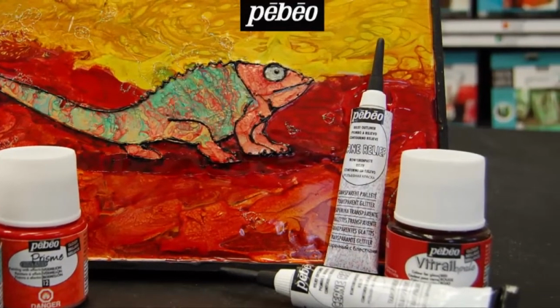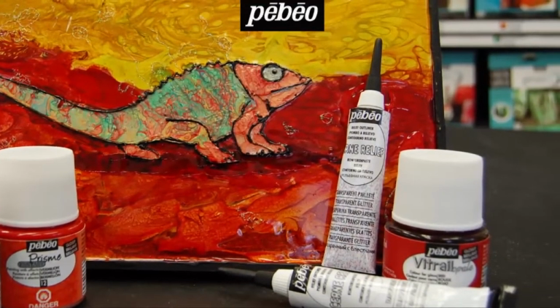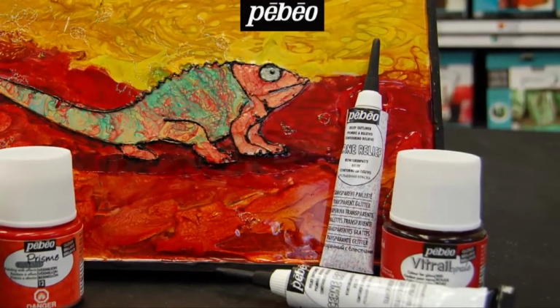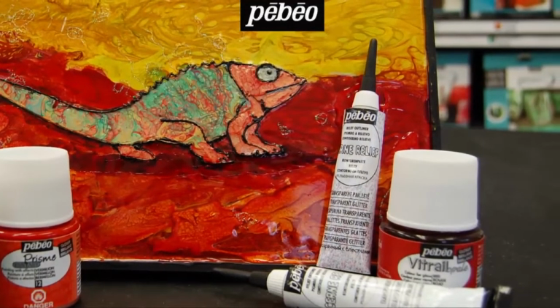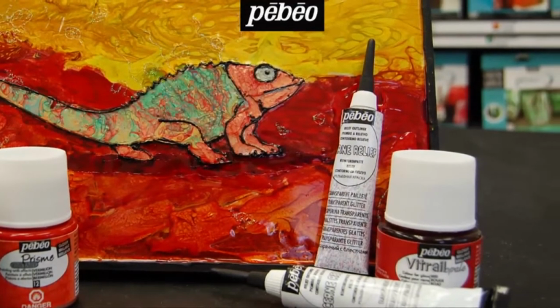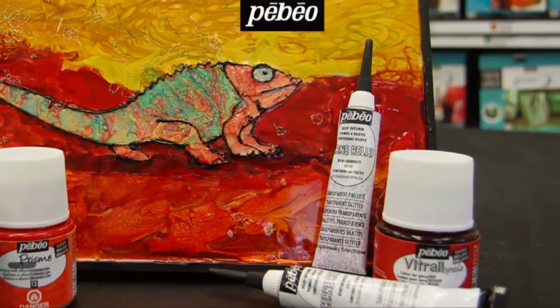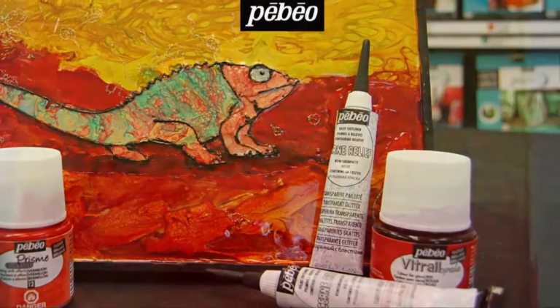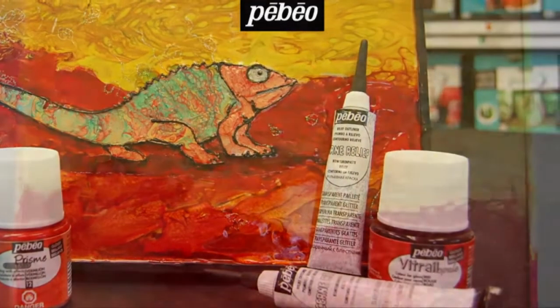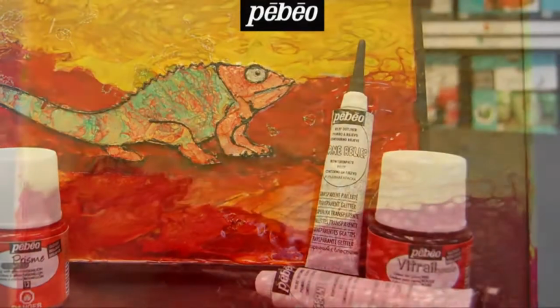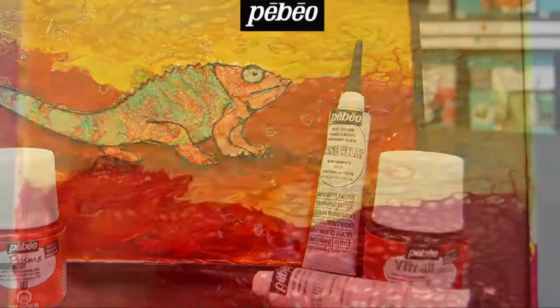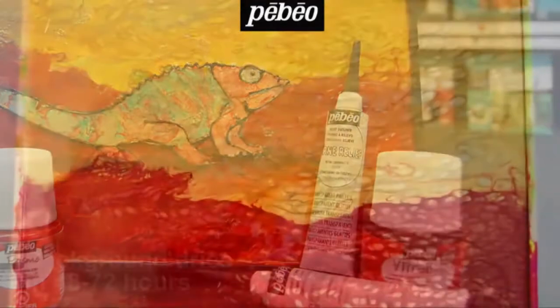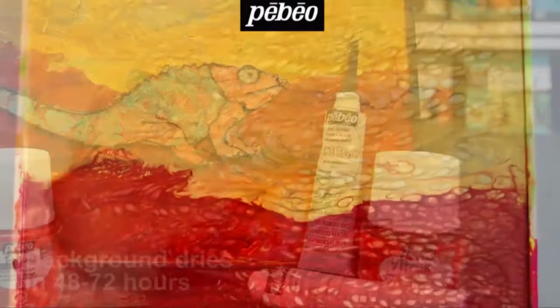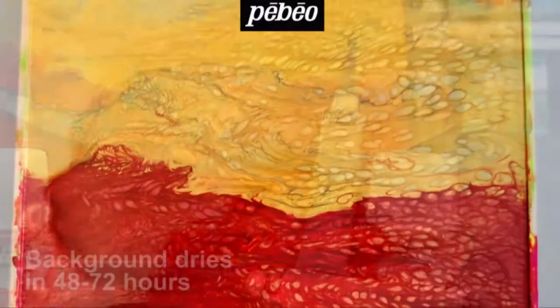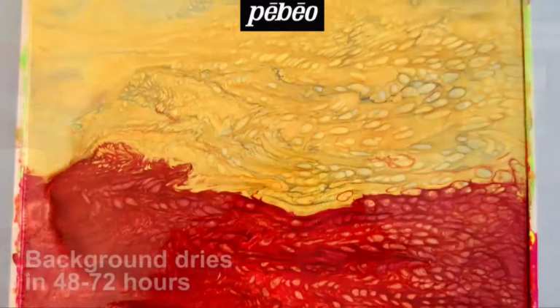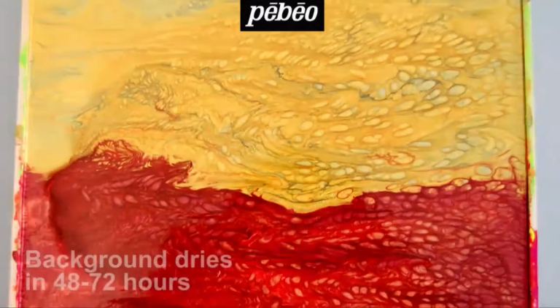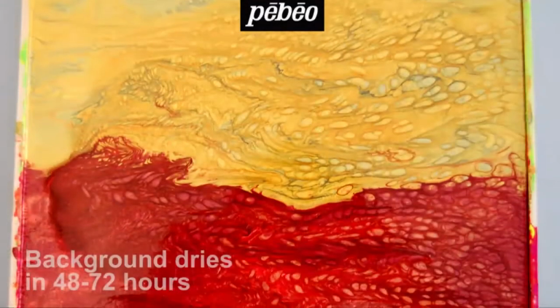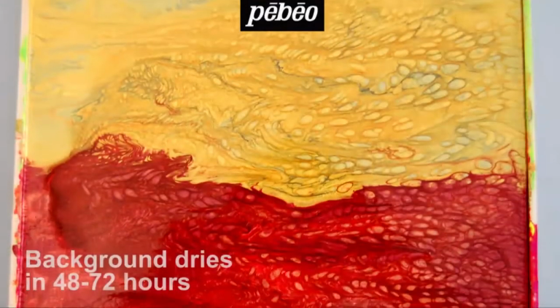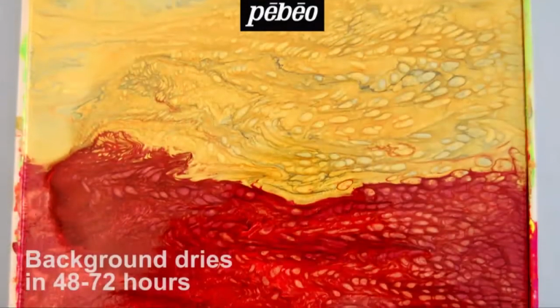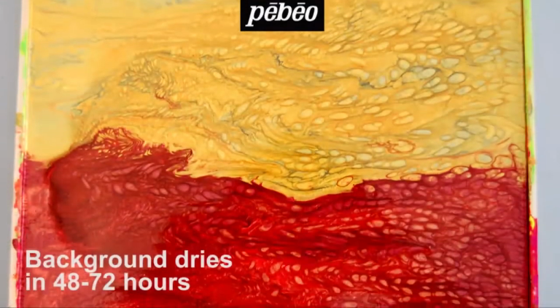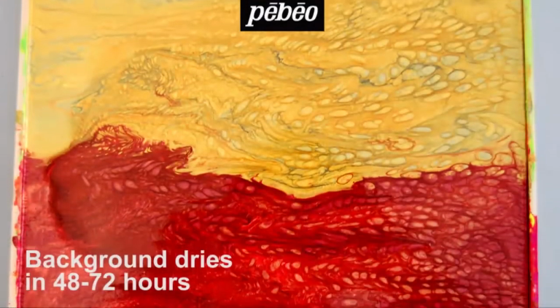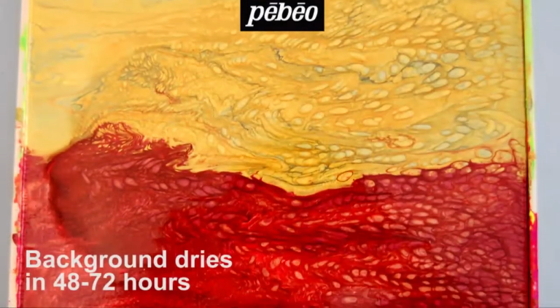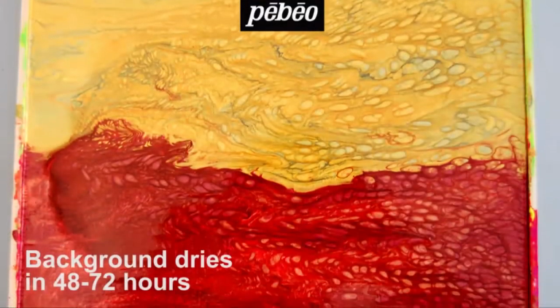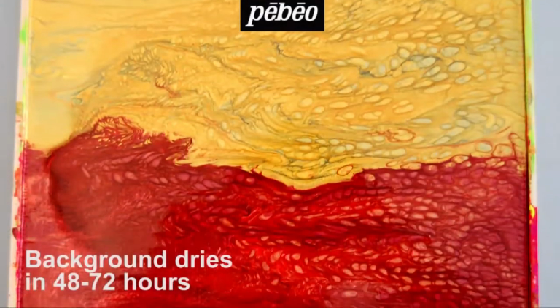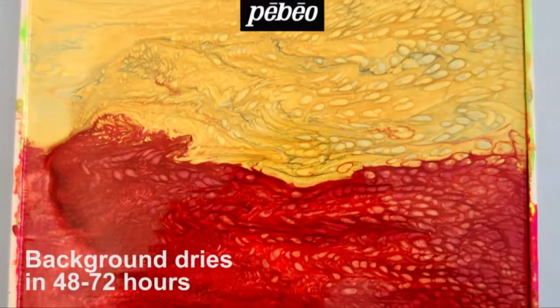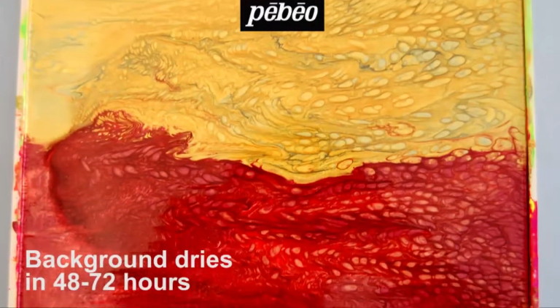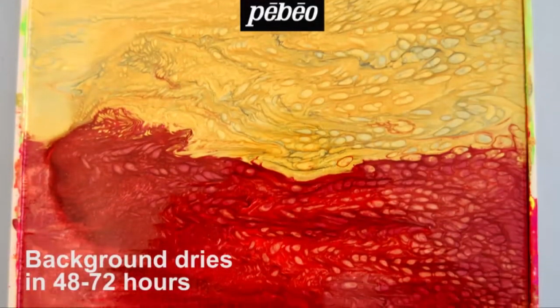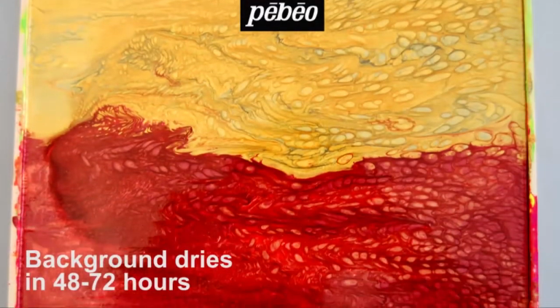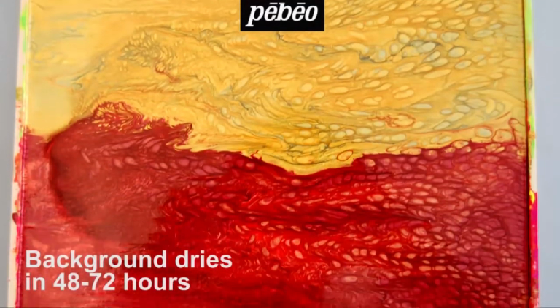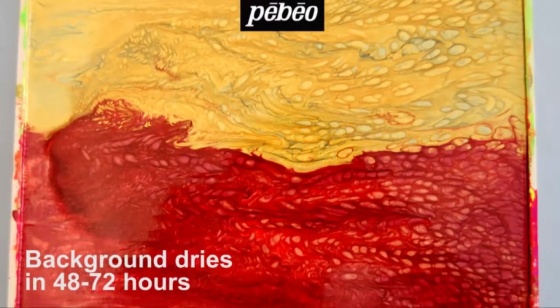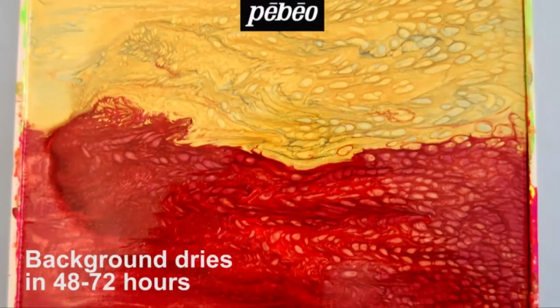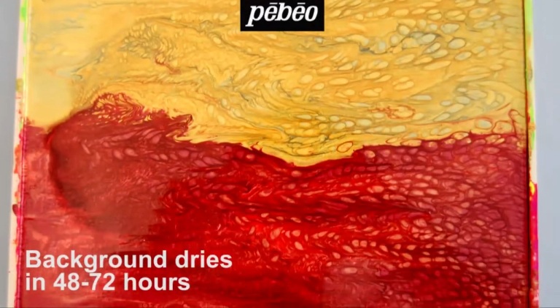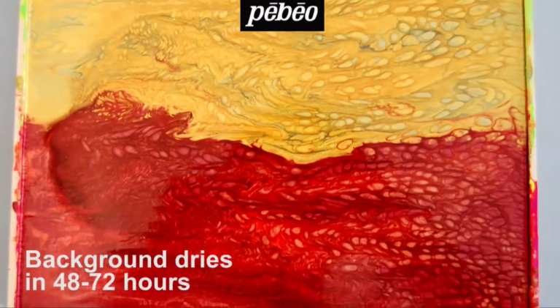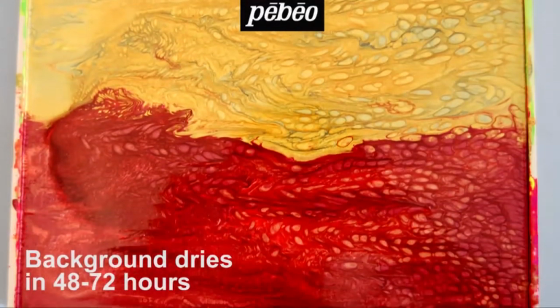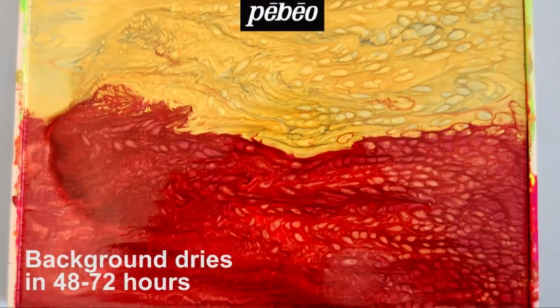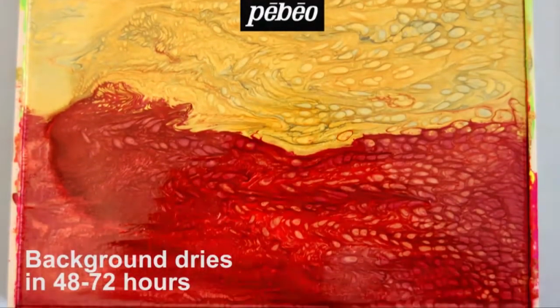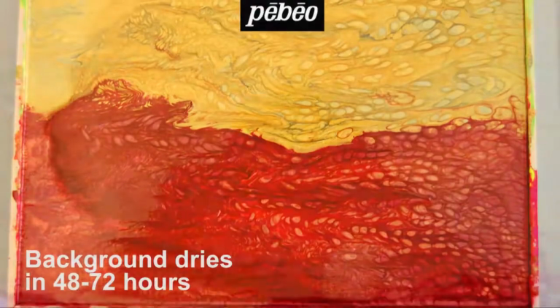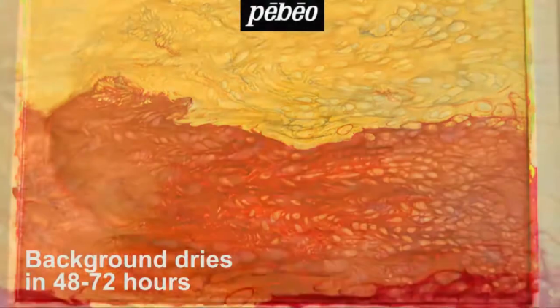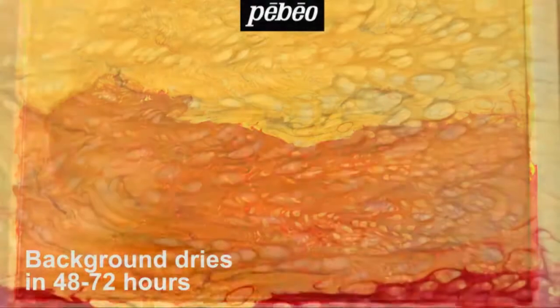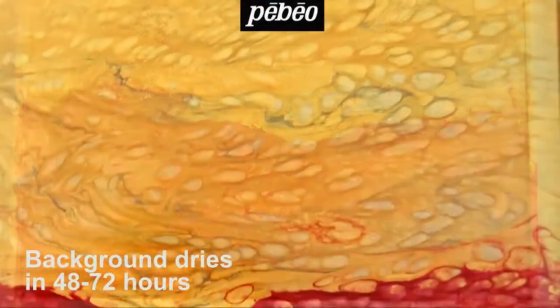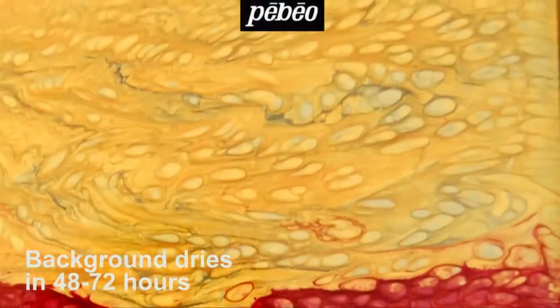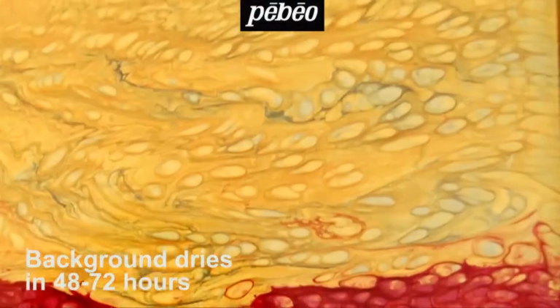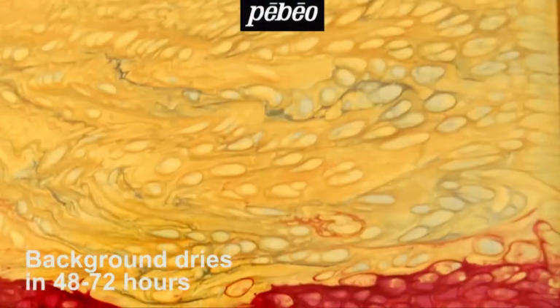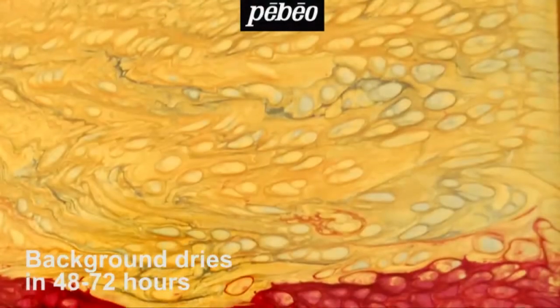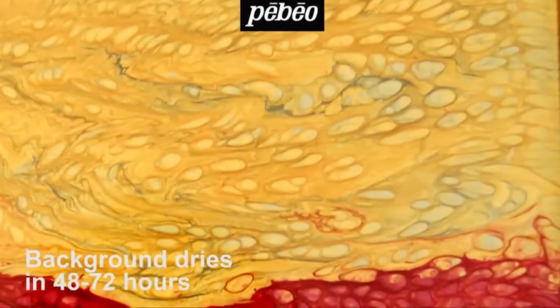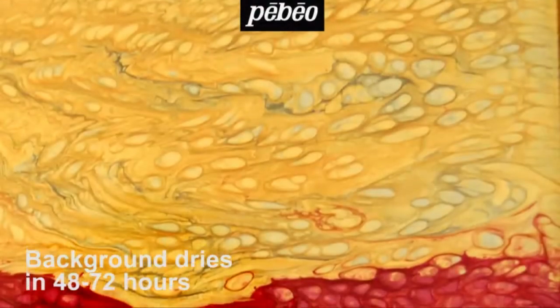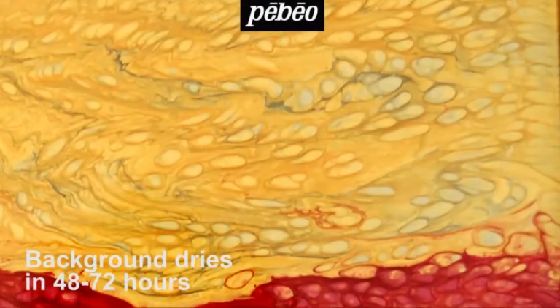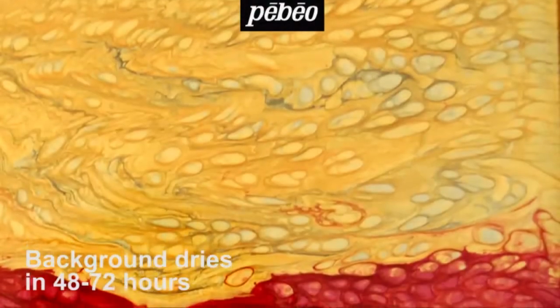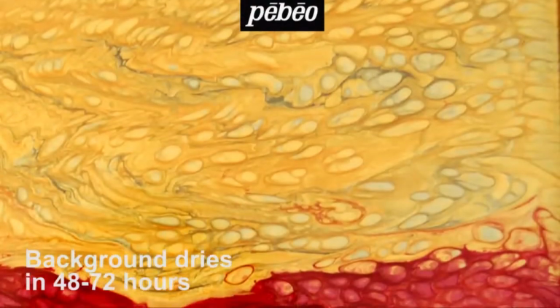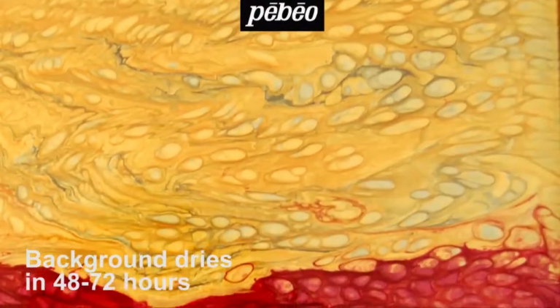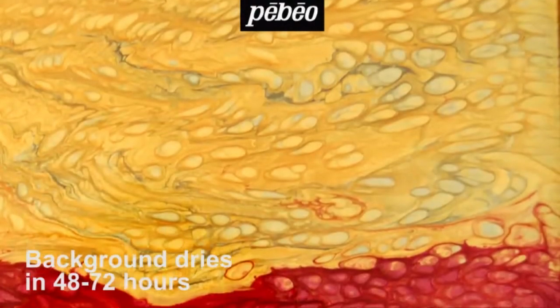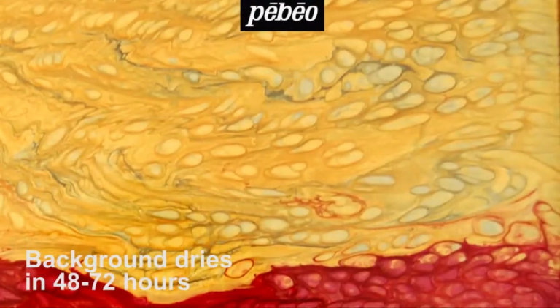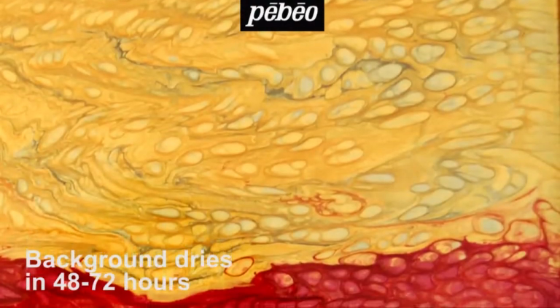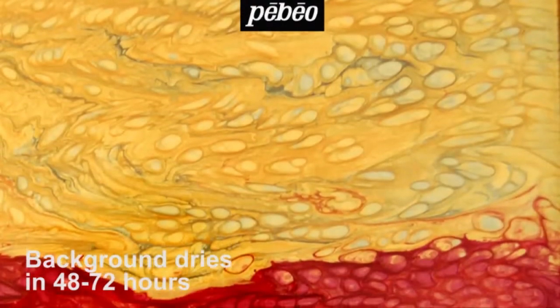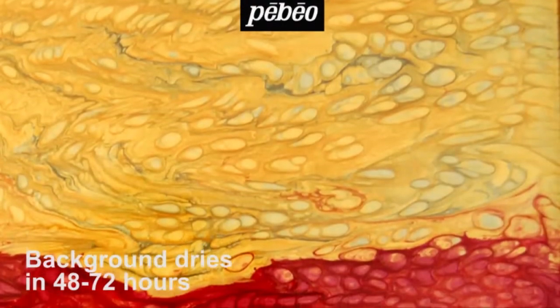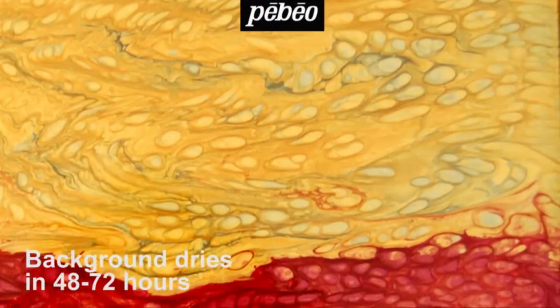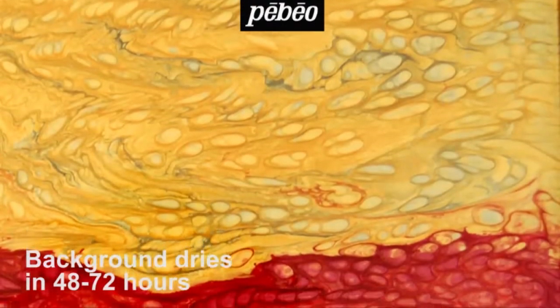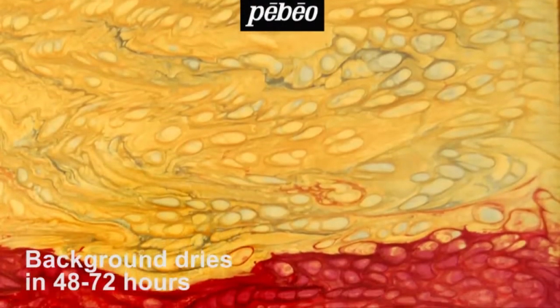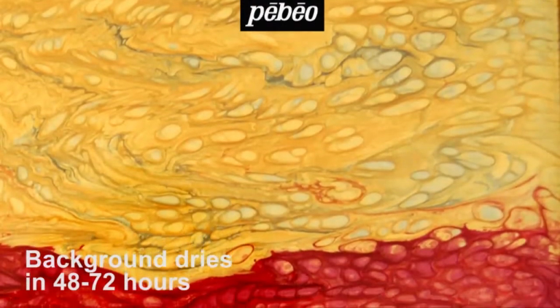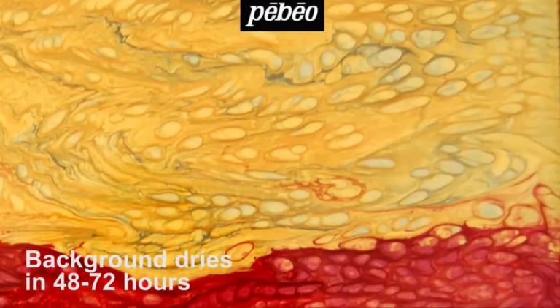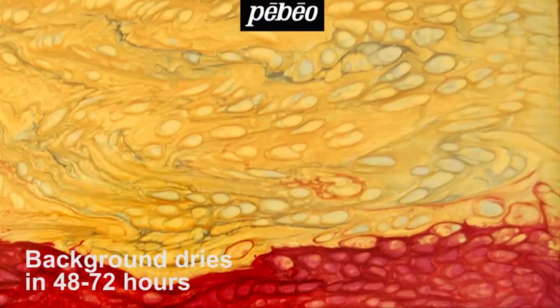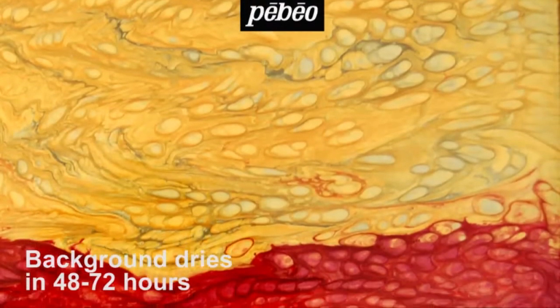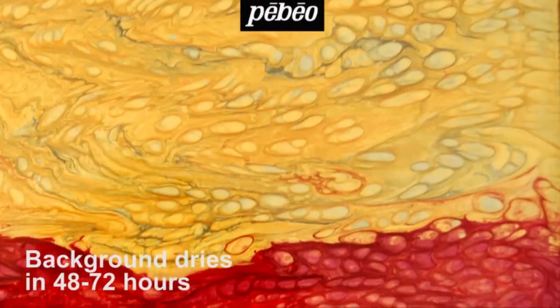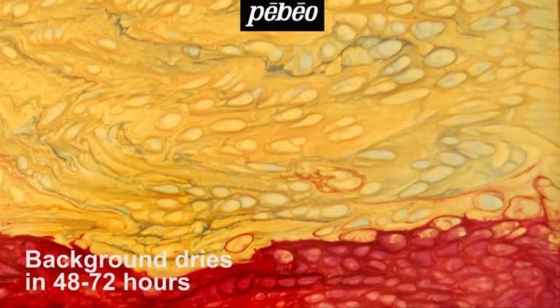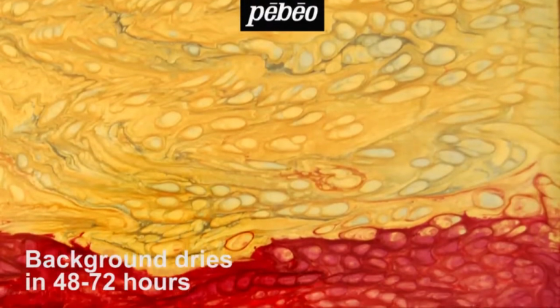To begin, the artist created a background using a combination of different Prisma colors and allowed everything to dry before moving on to the next step.